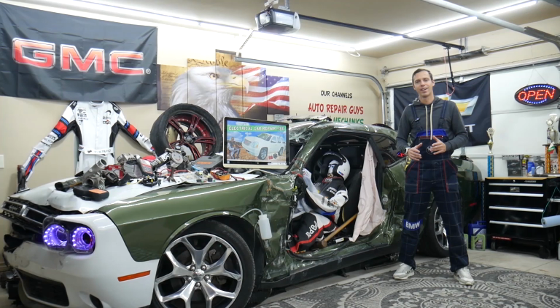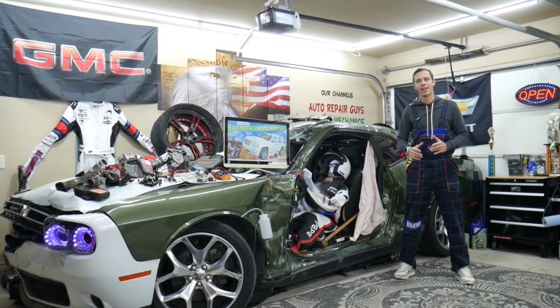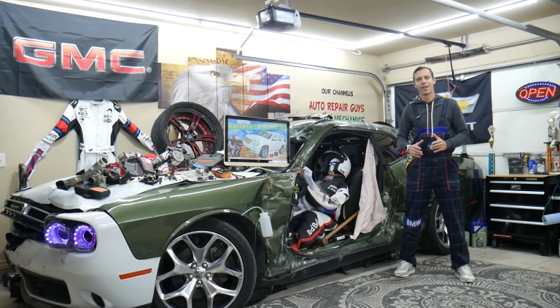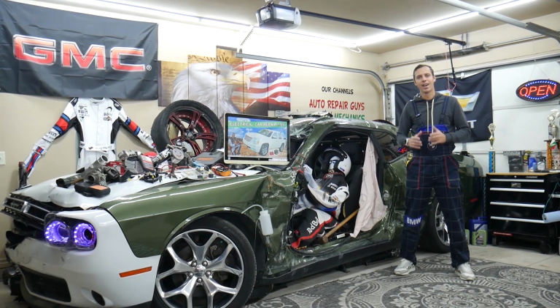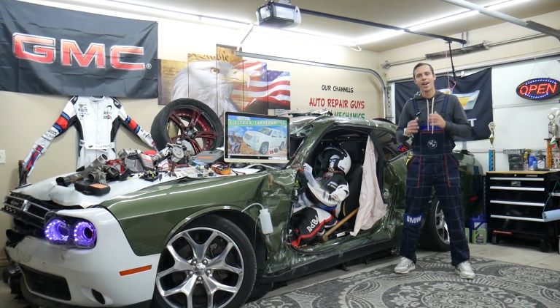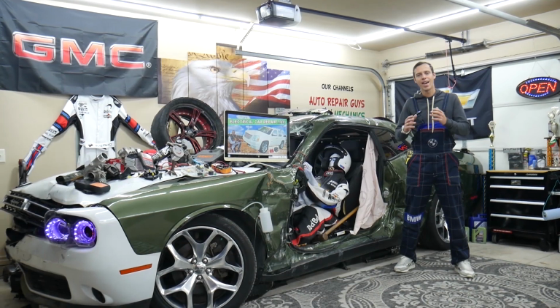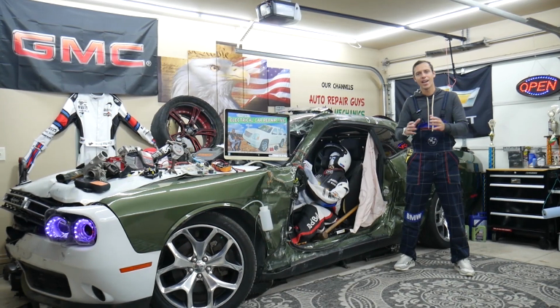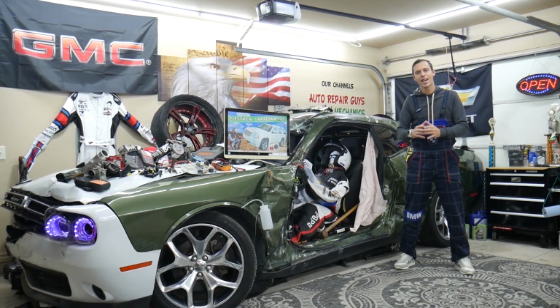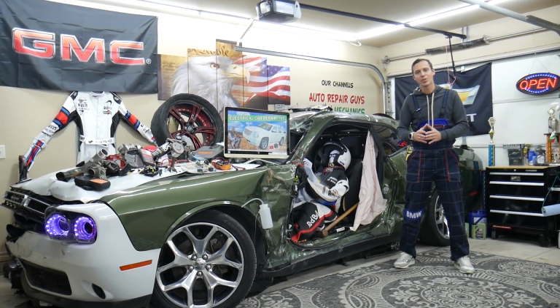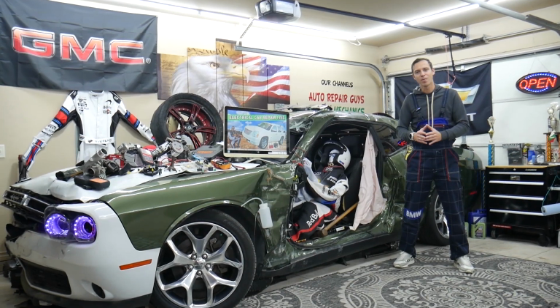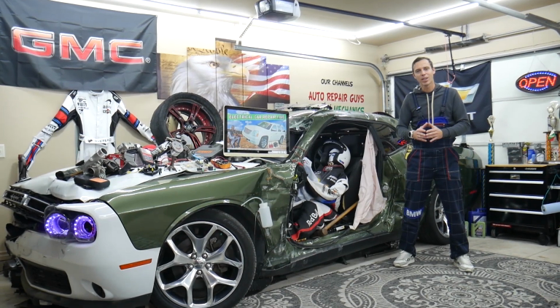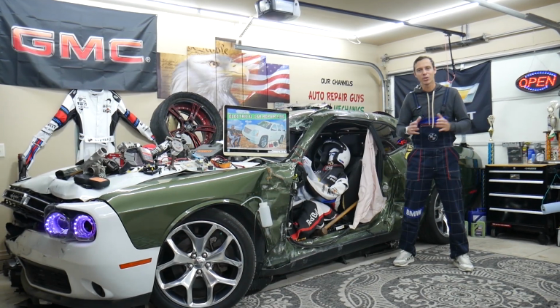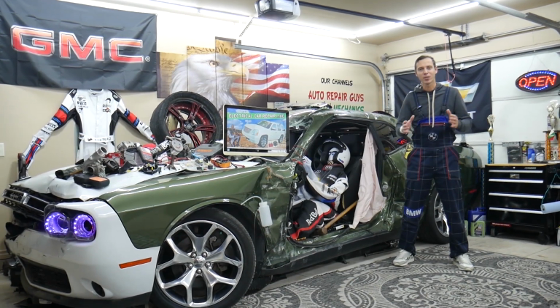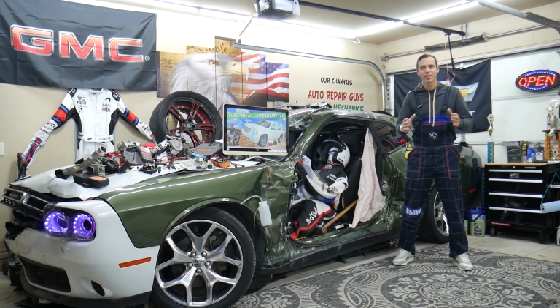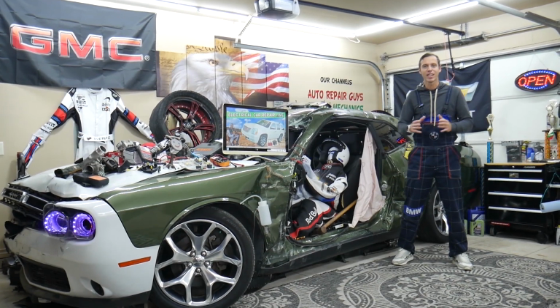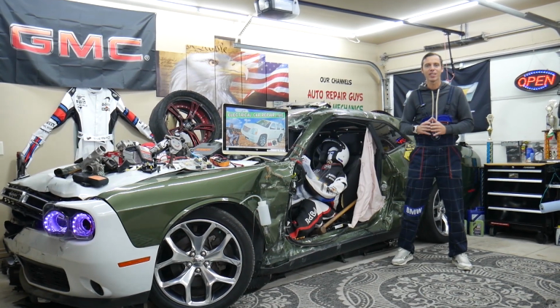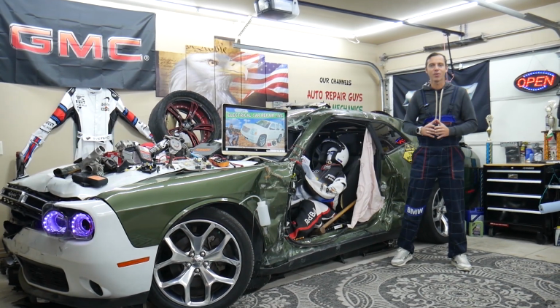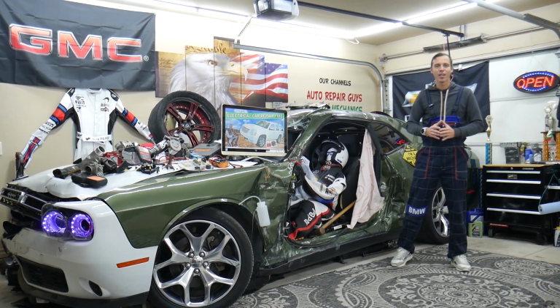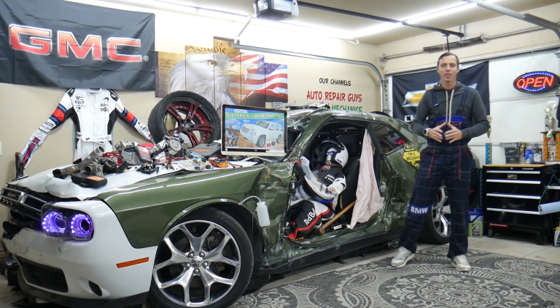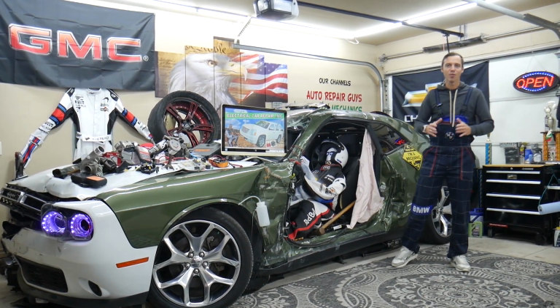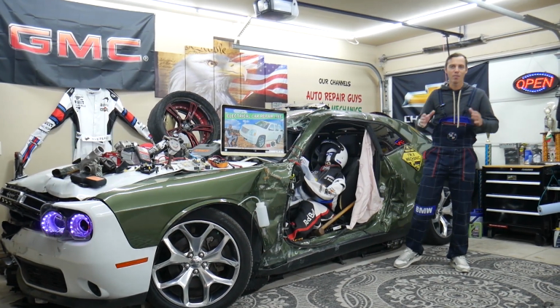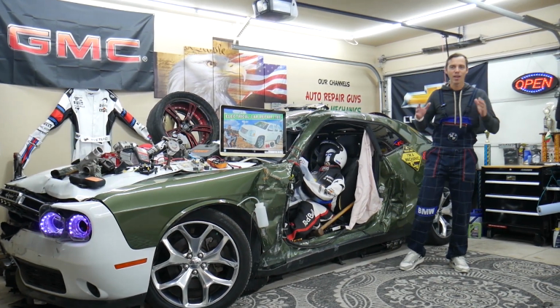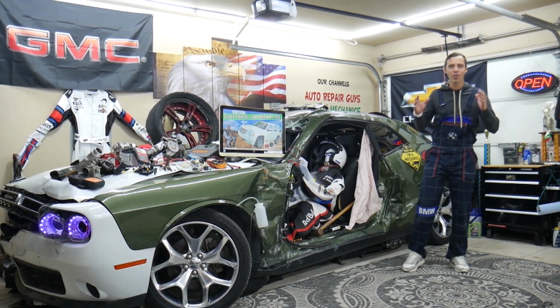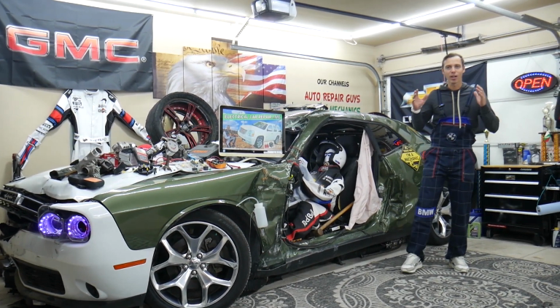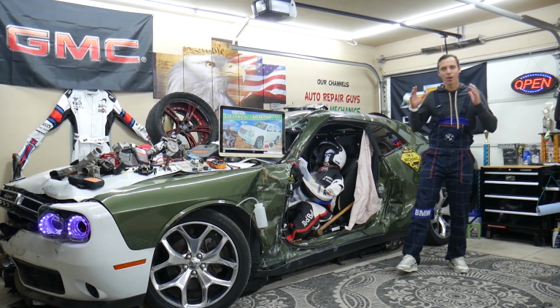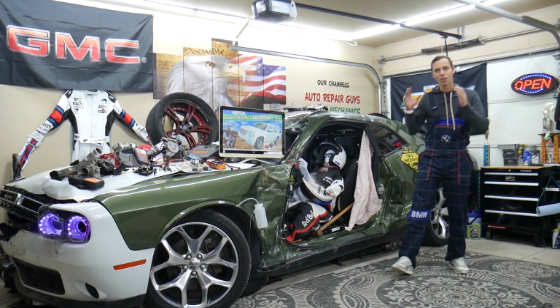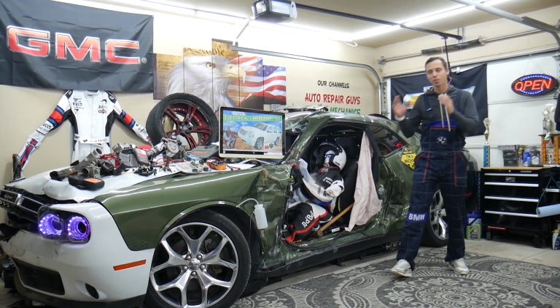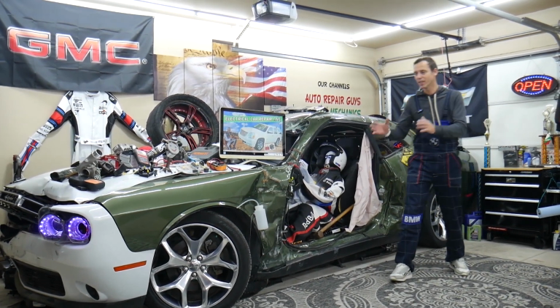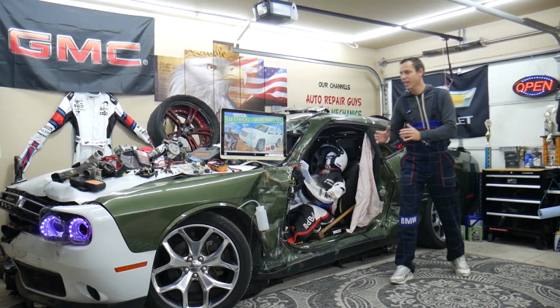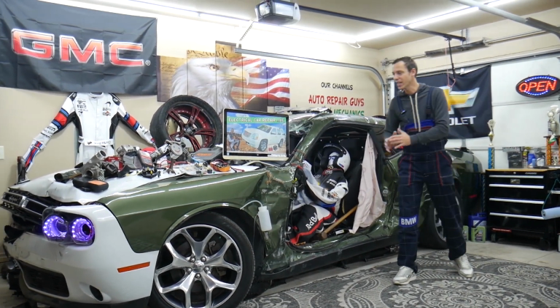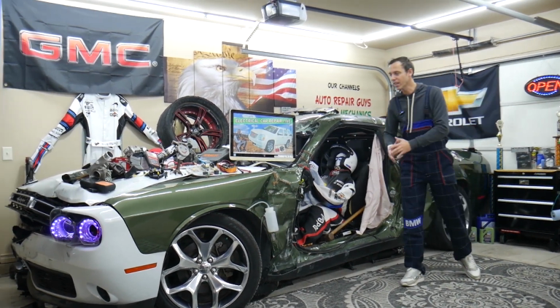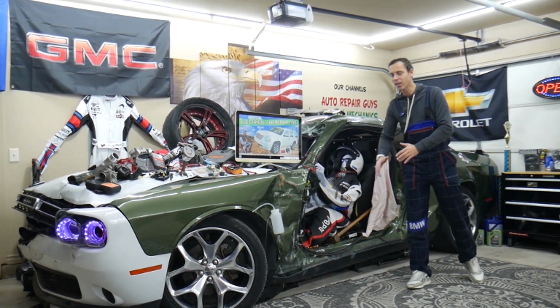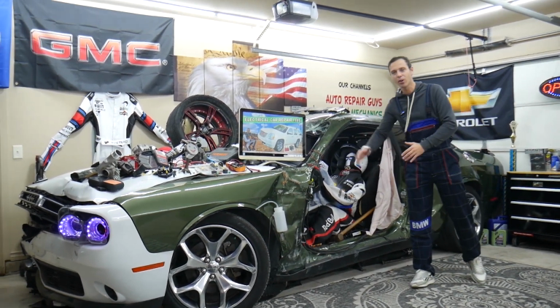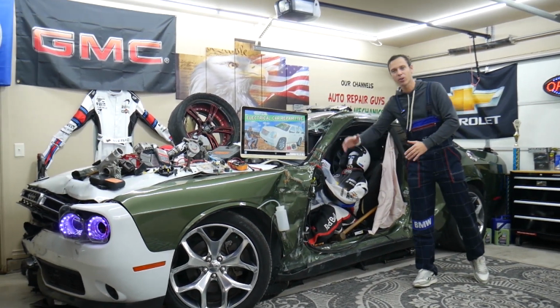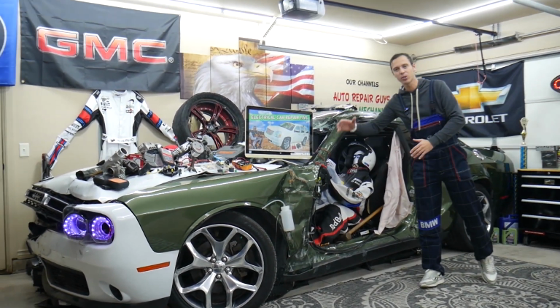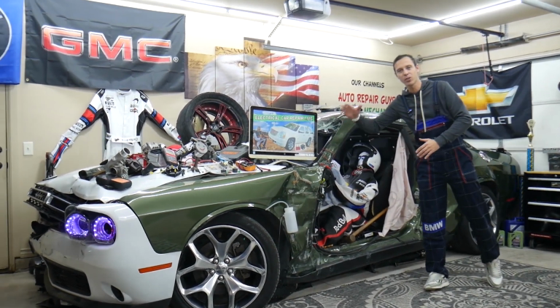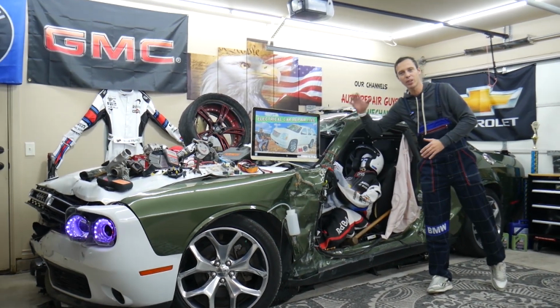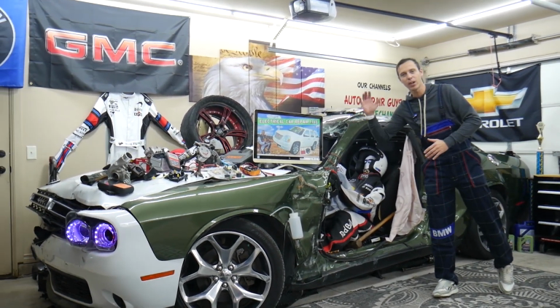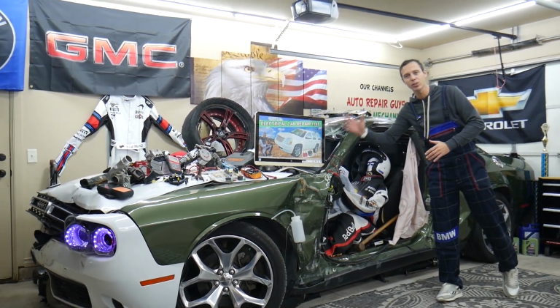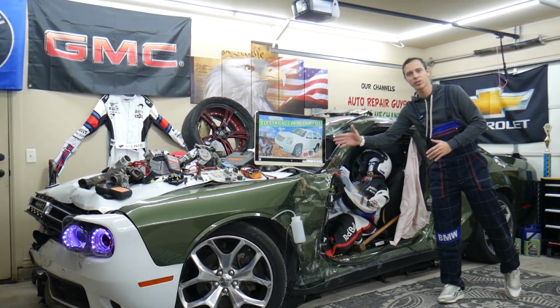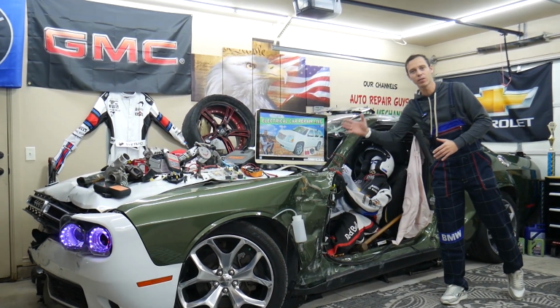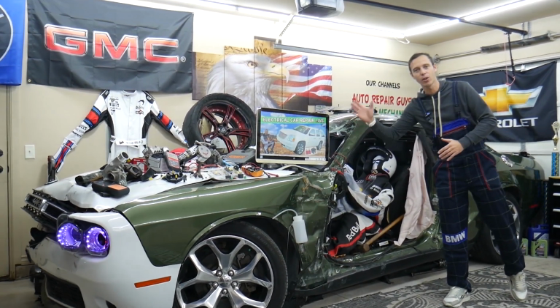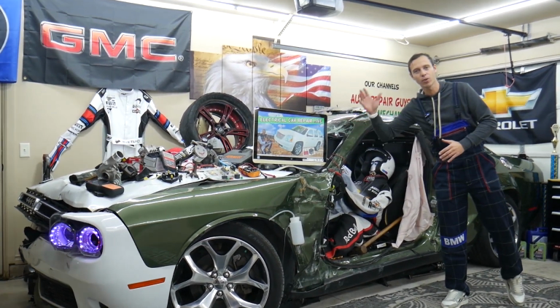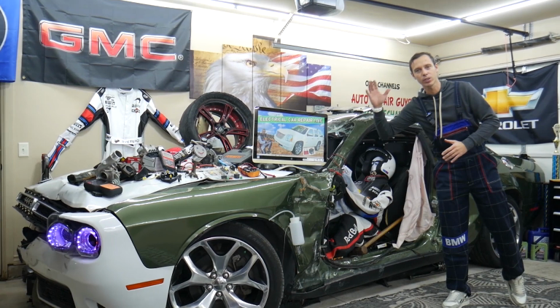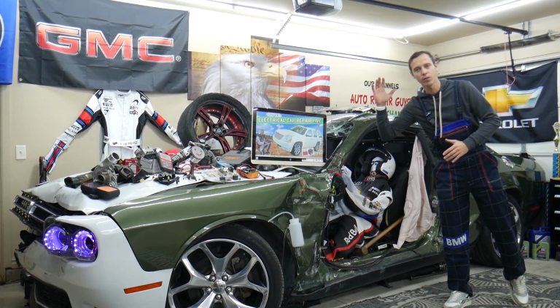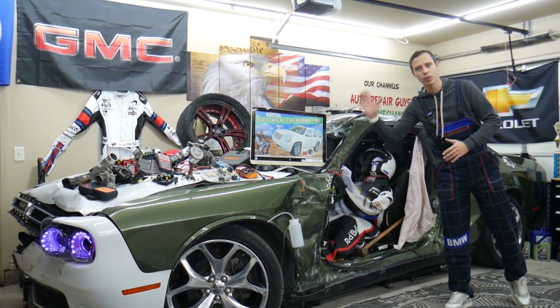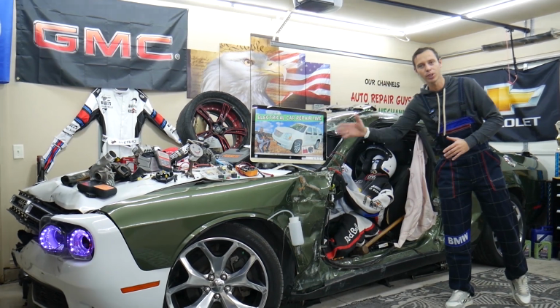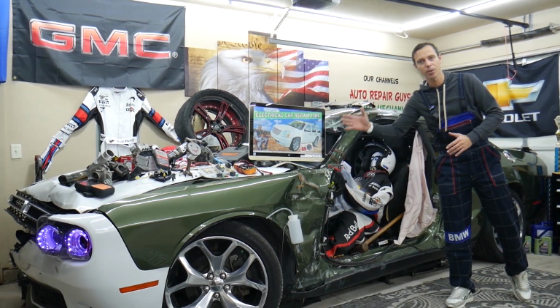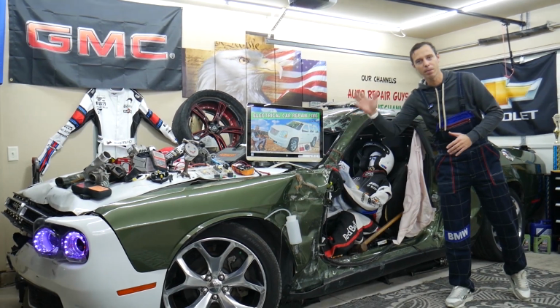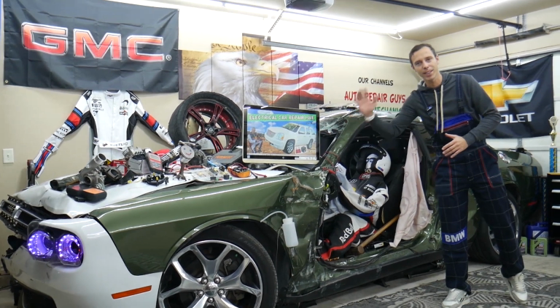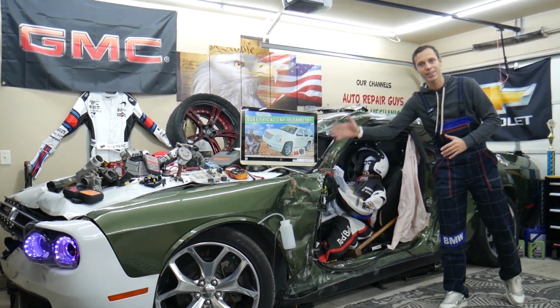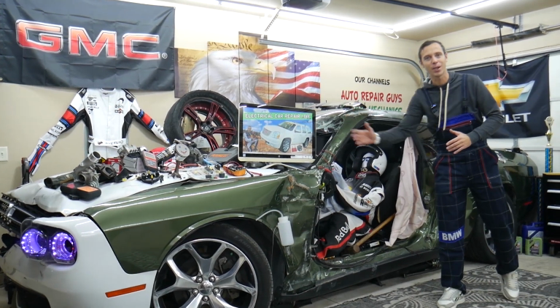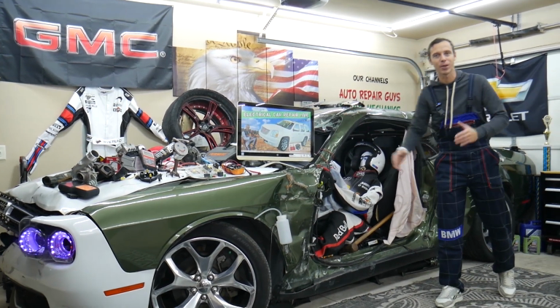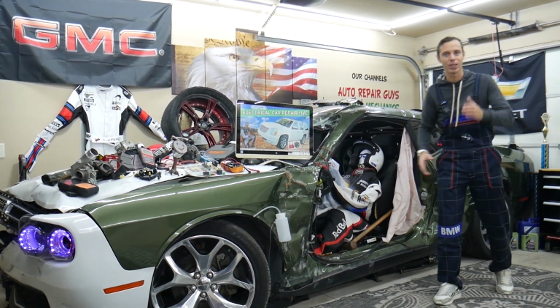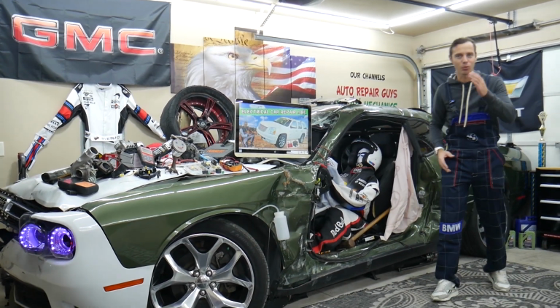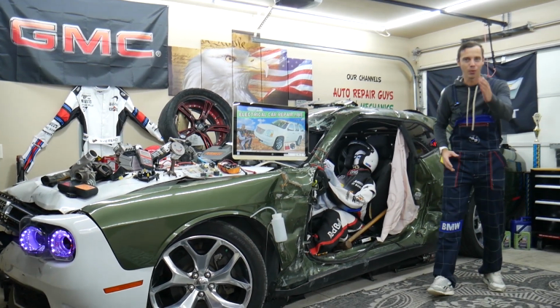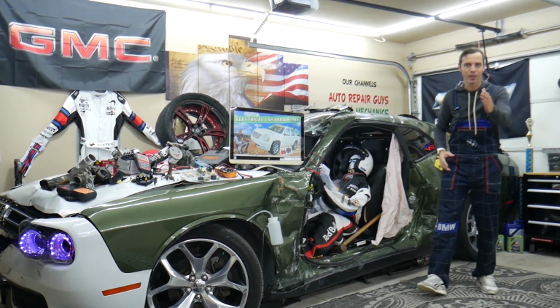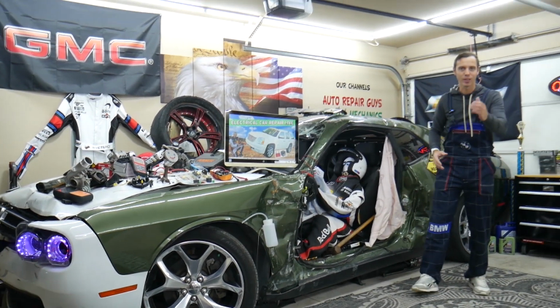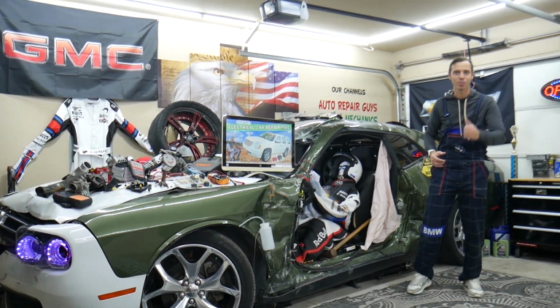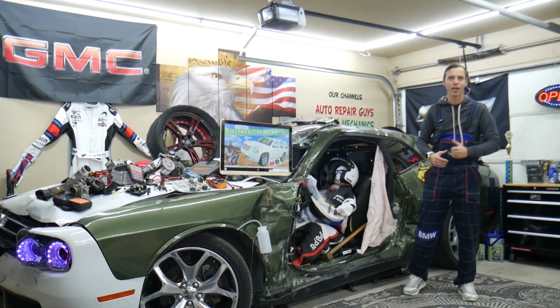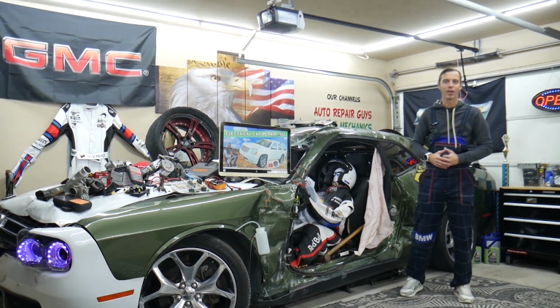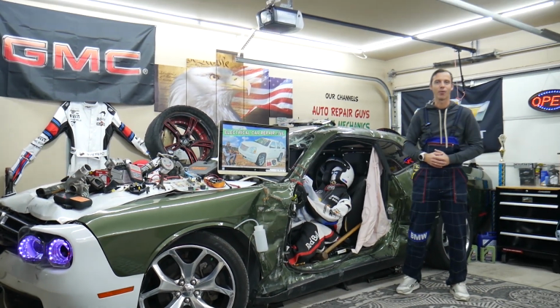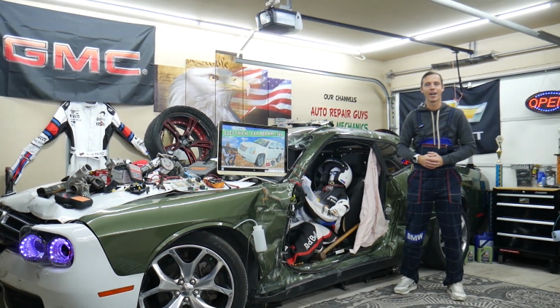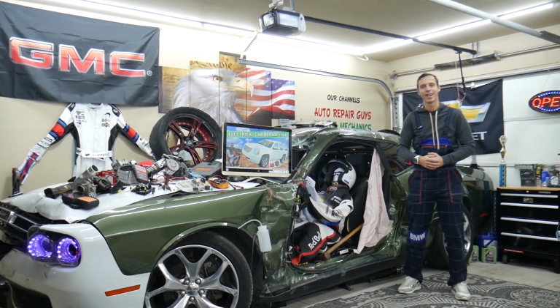Hey guys, make sure you stay until the end. If you make one common mistake it can cost you thousands of dollars in future repairs. Stay with us, we will explain why.